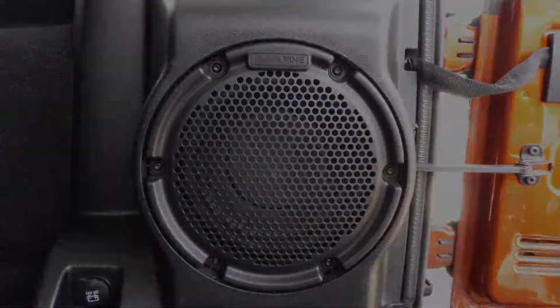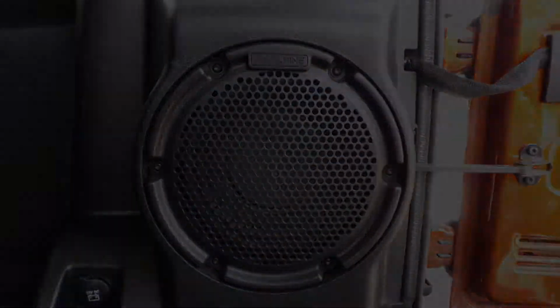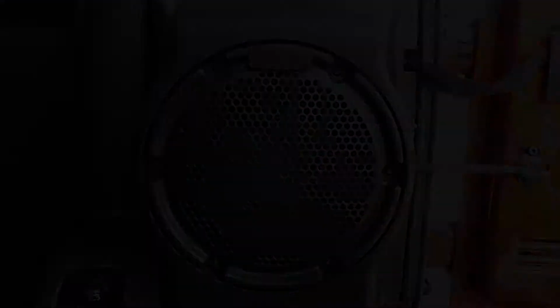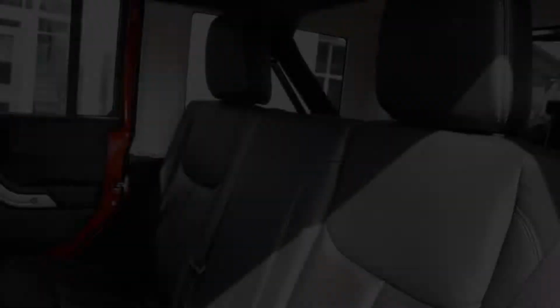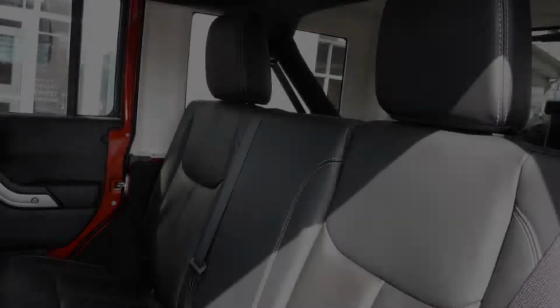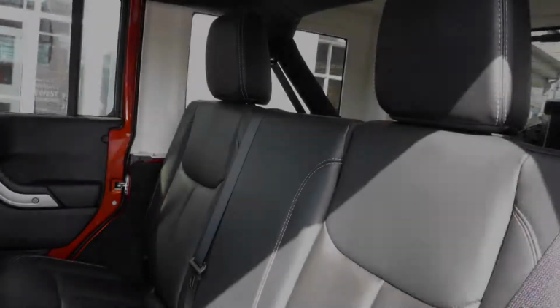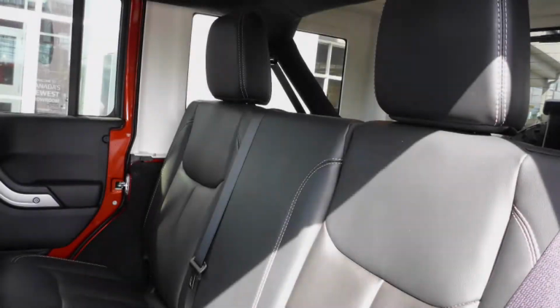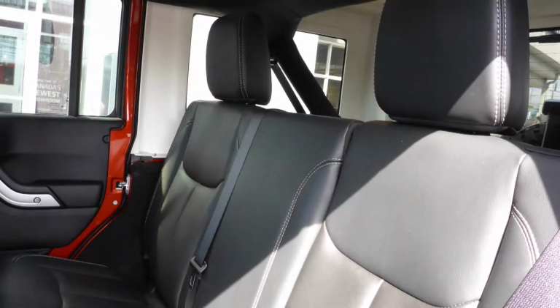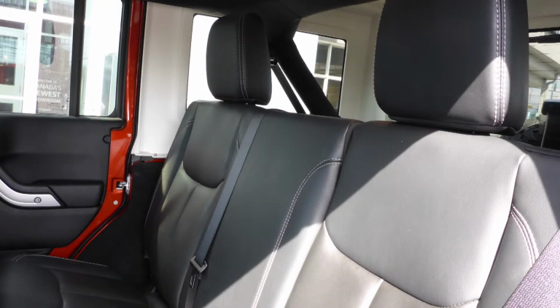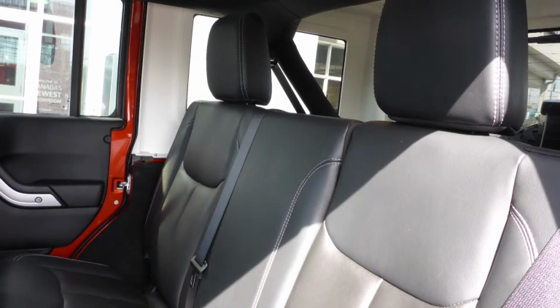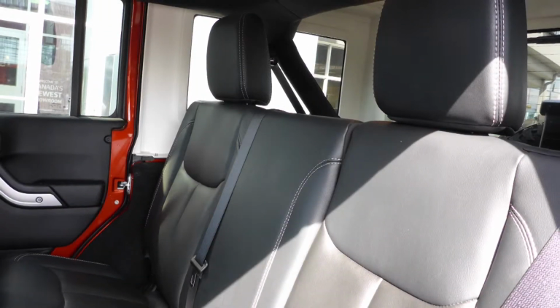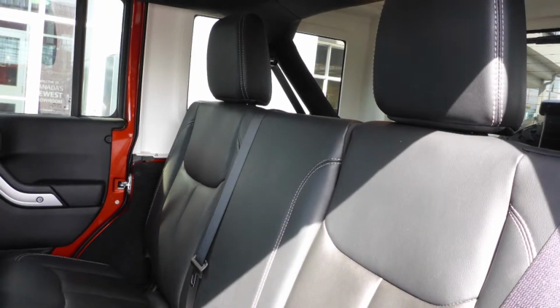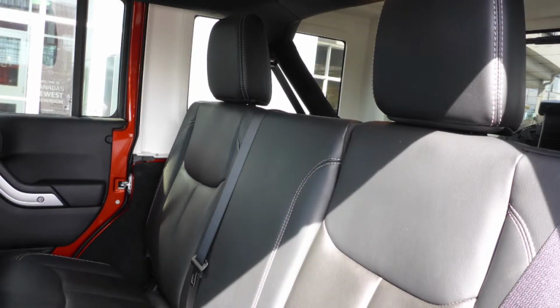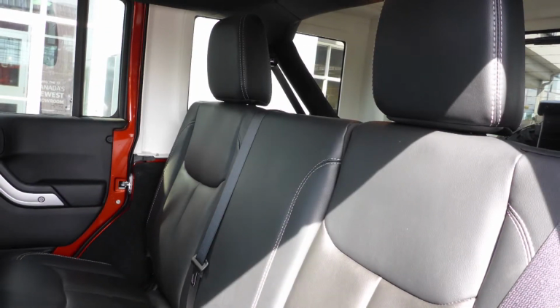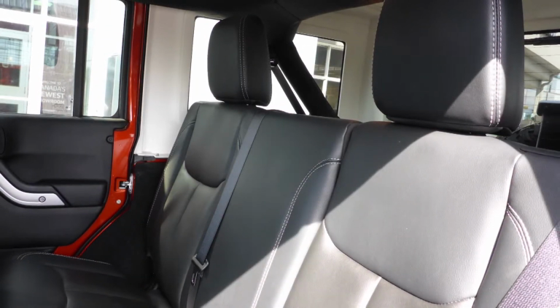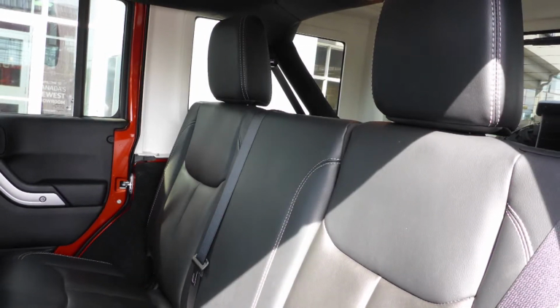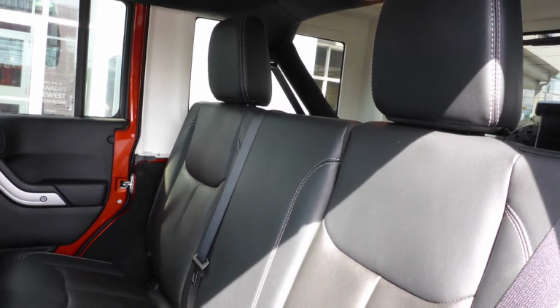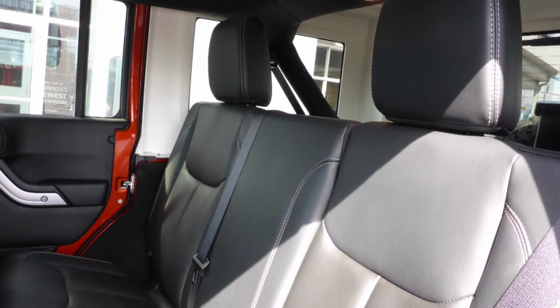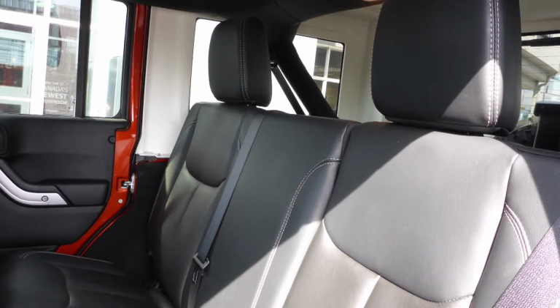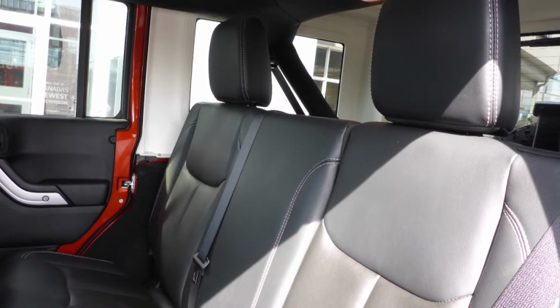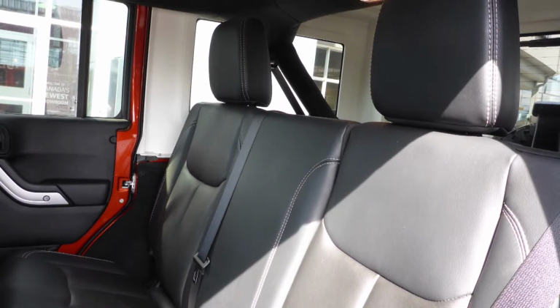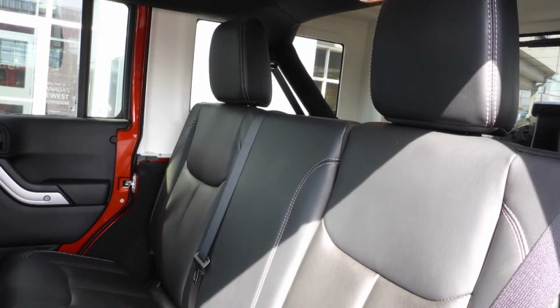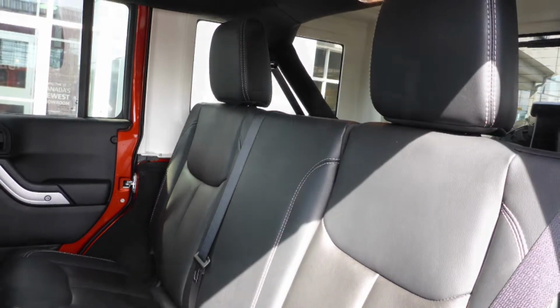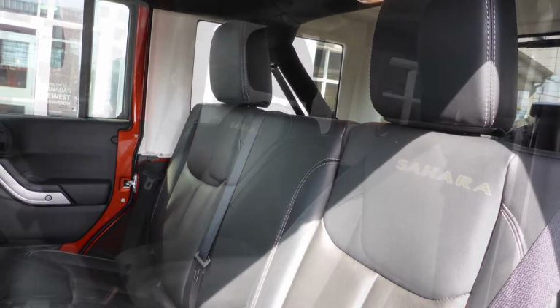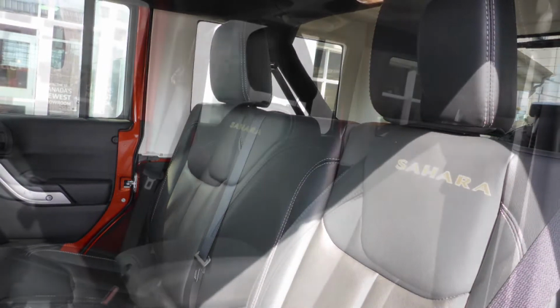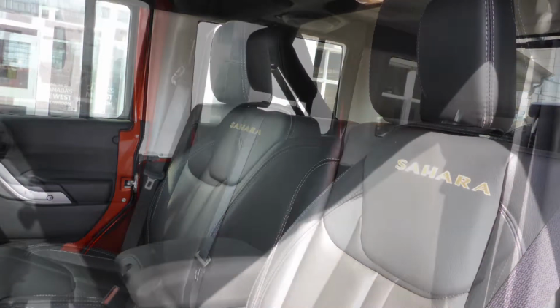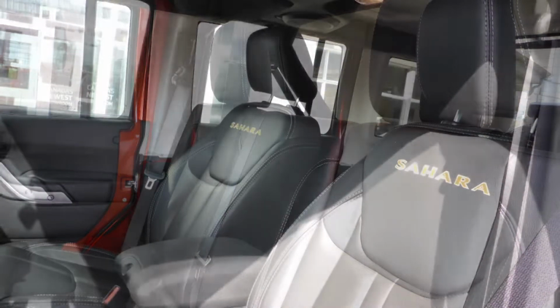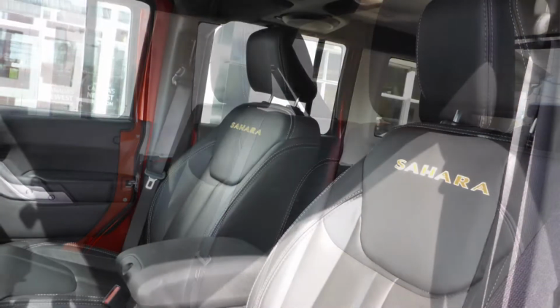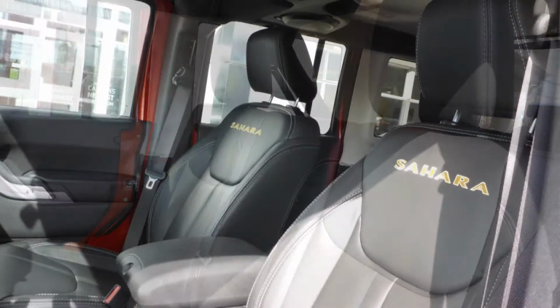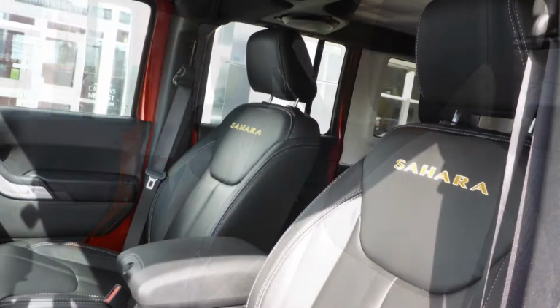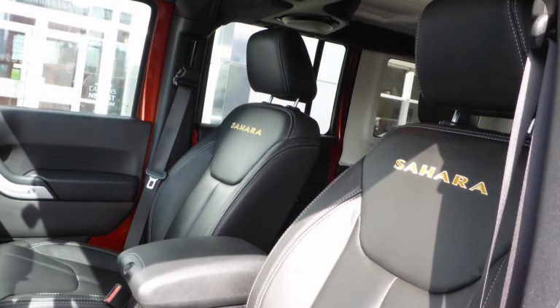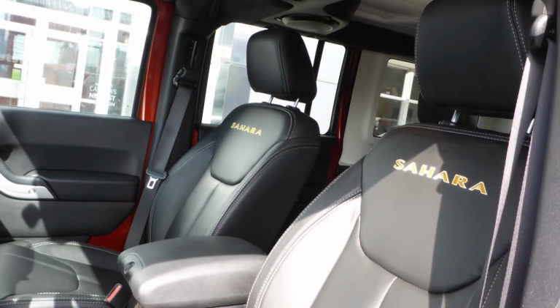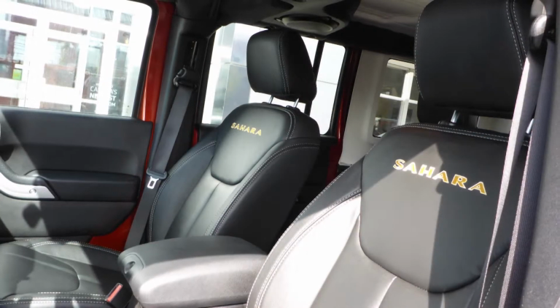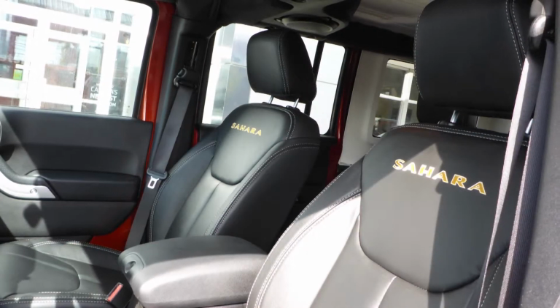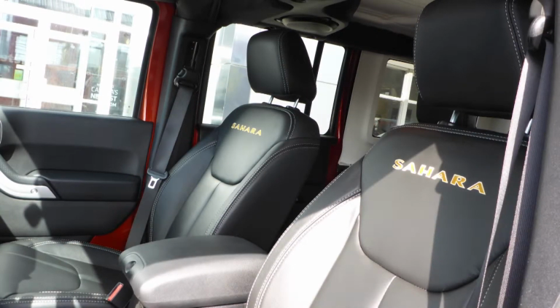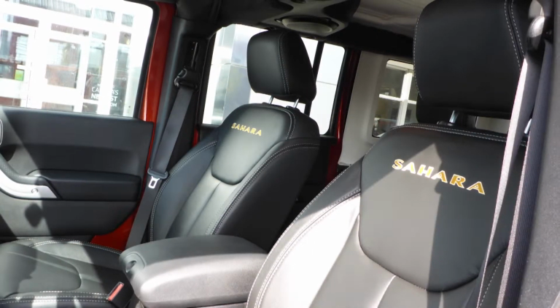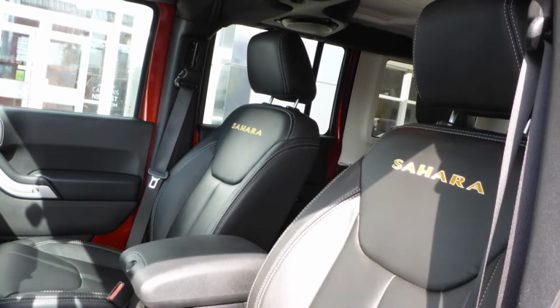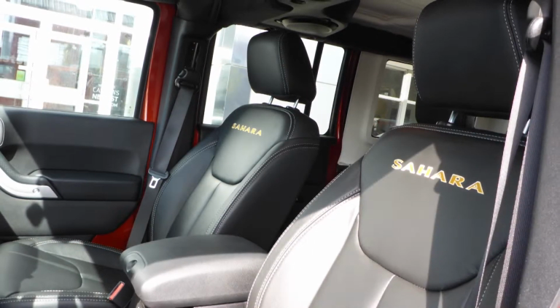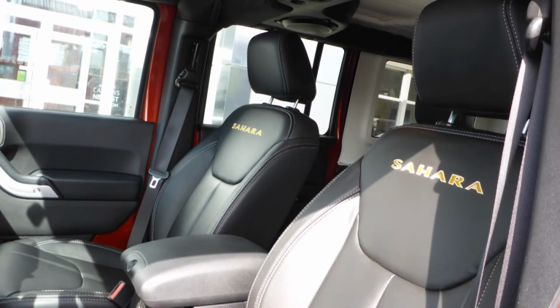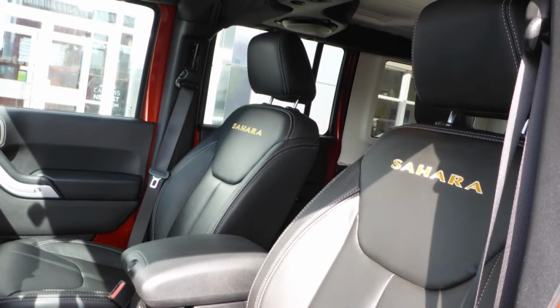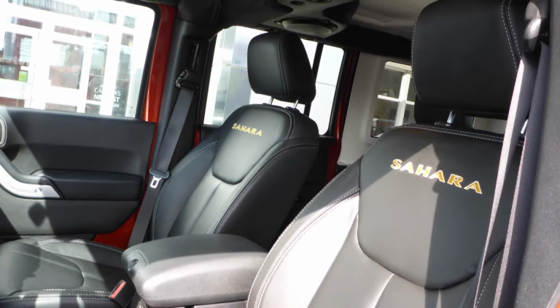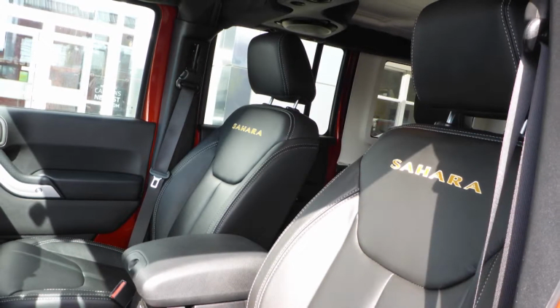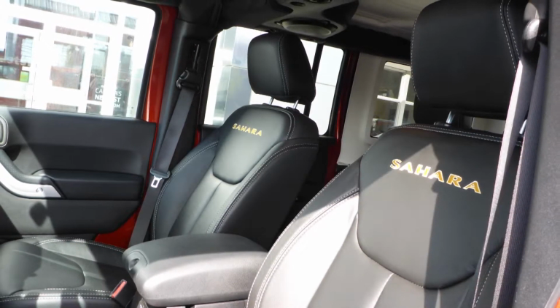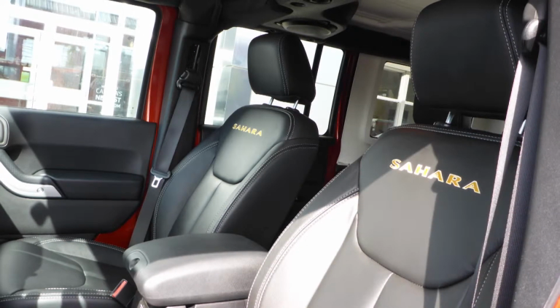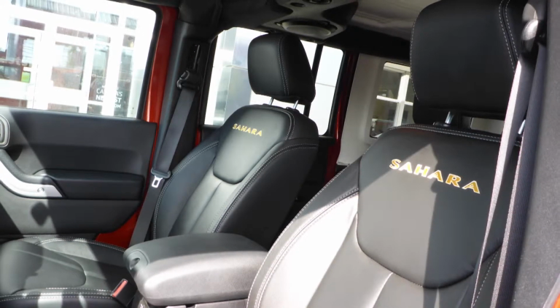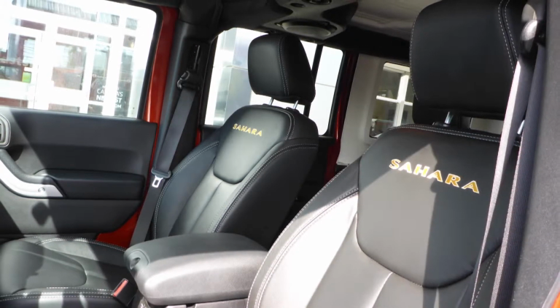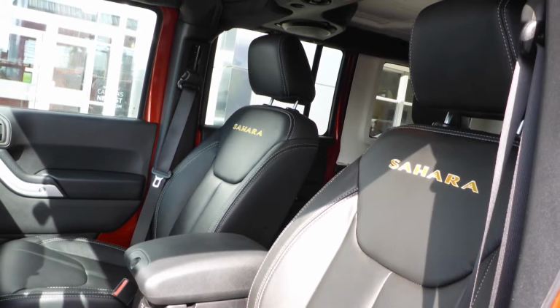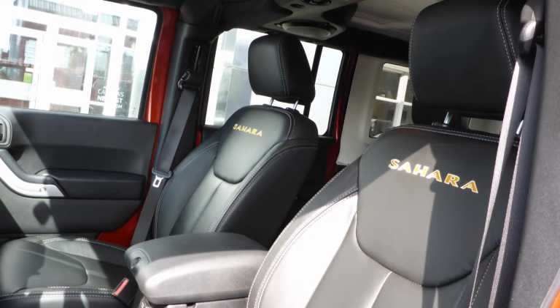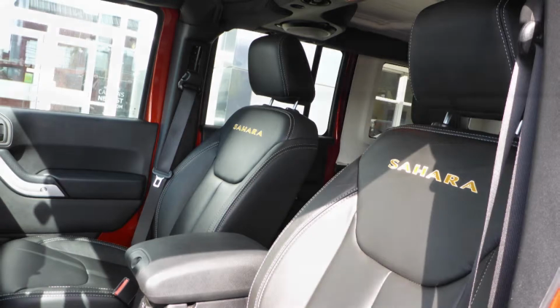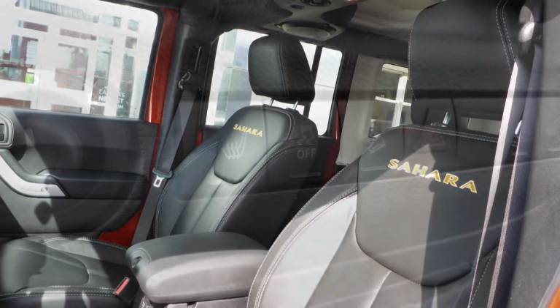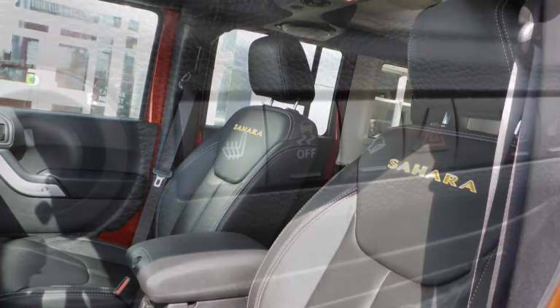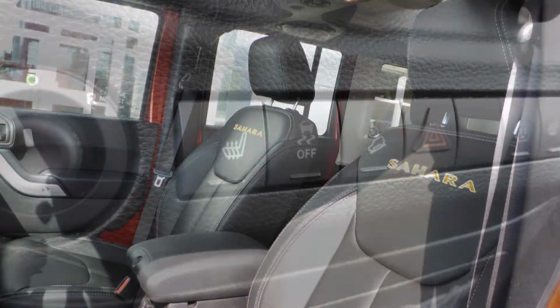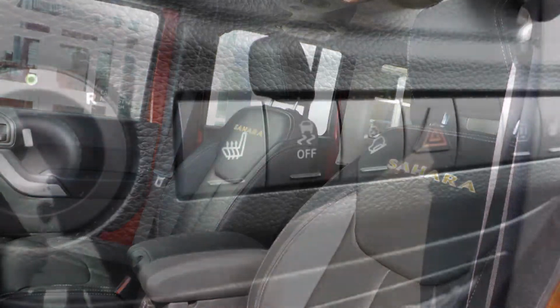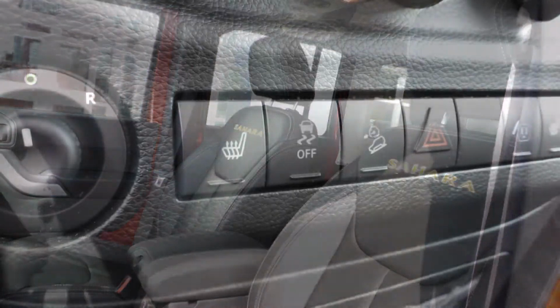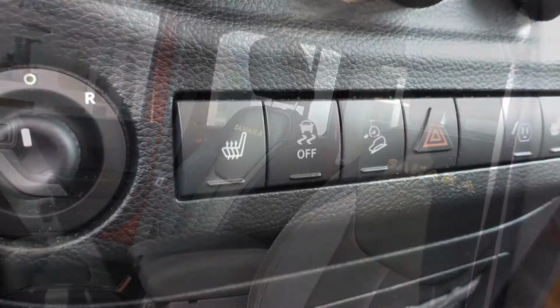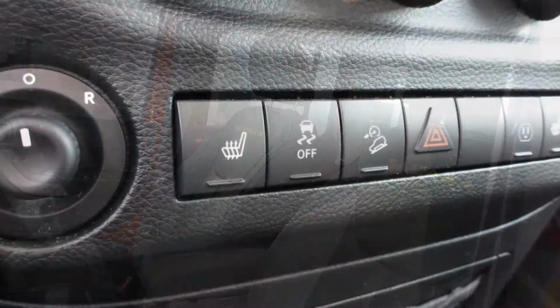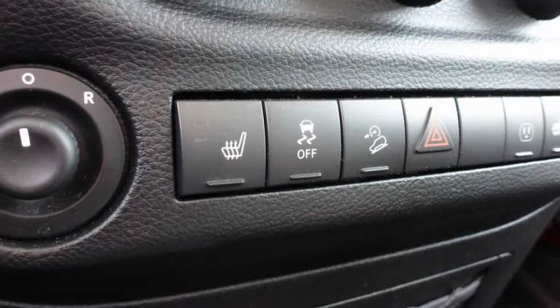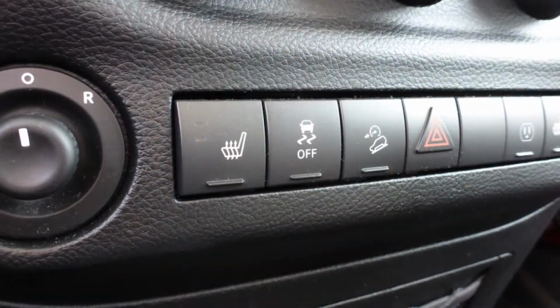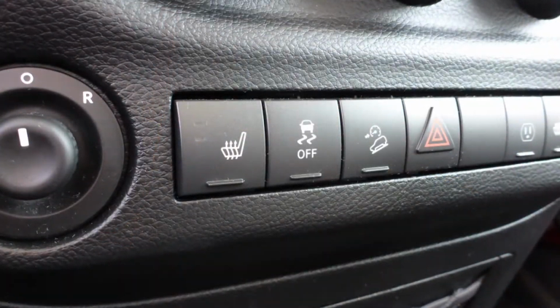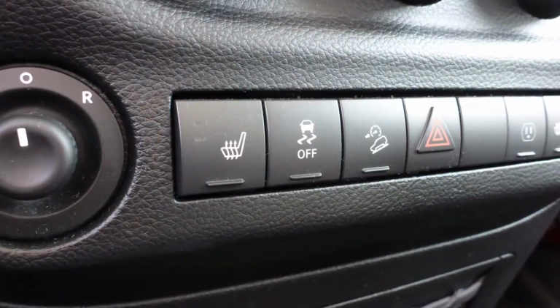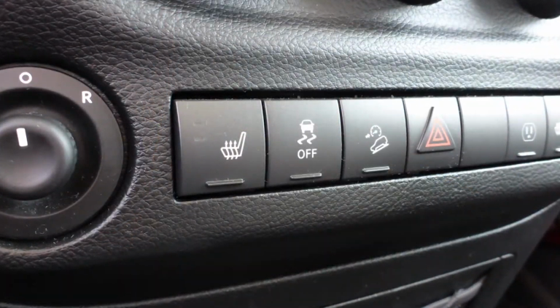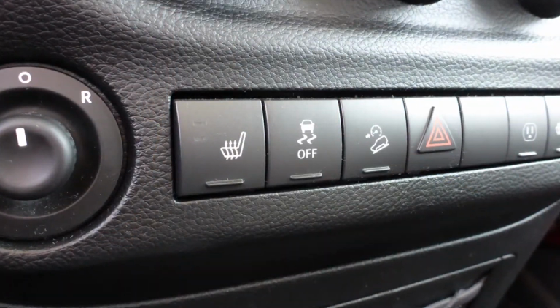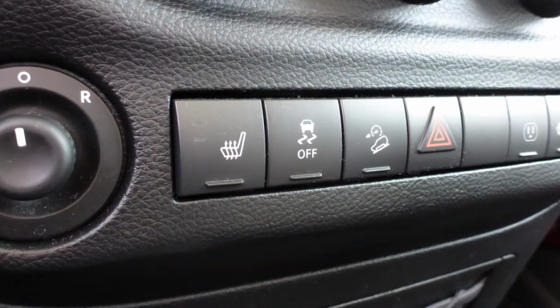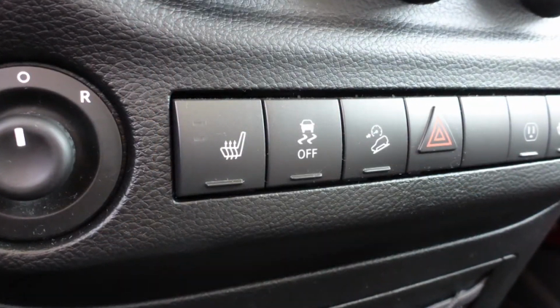Also Sabi, the interior features all leather seating with premium stitching and rear folding seats. As well, the front seats are heated.